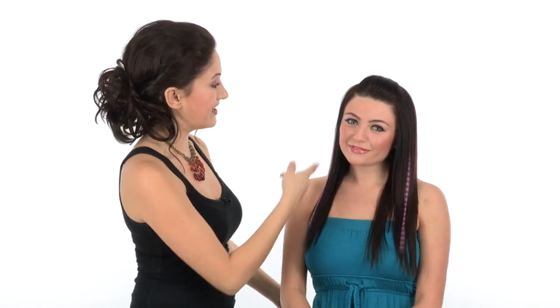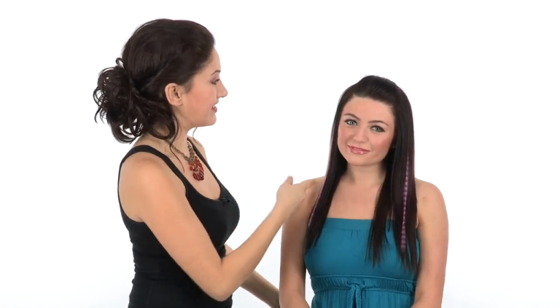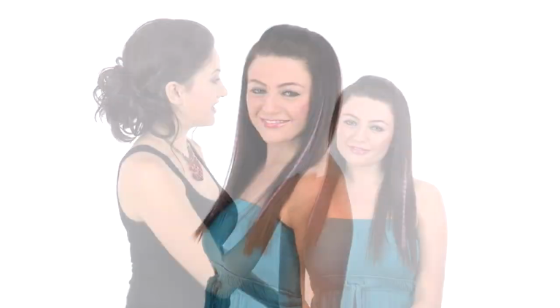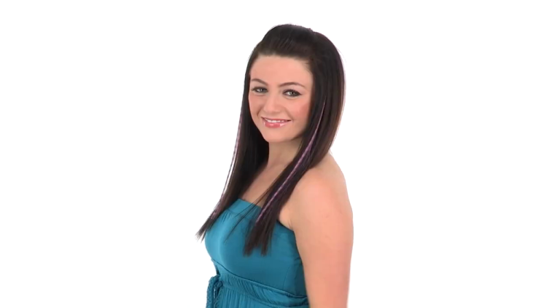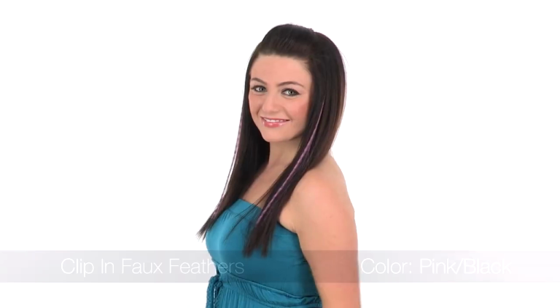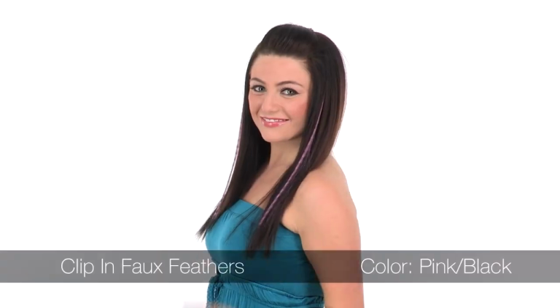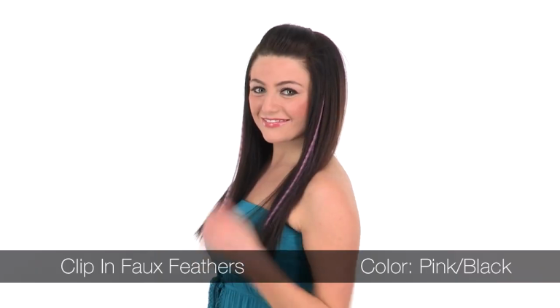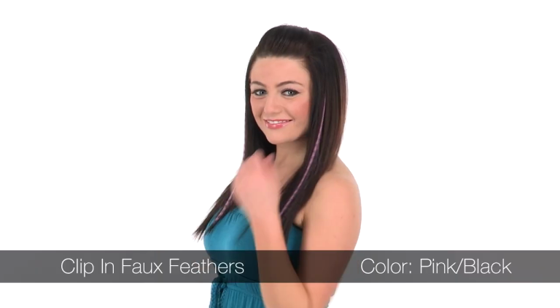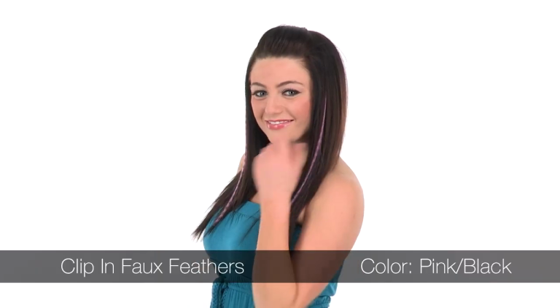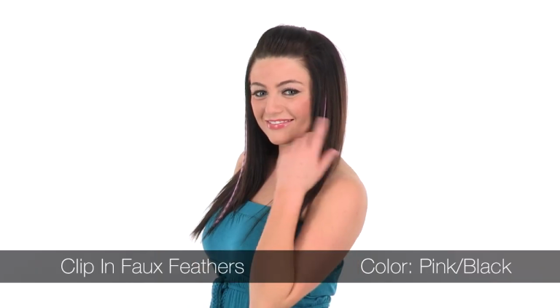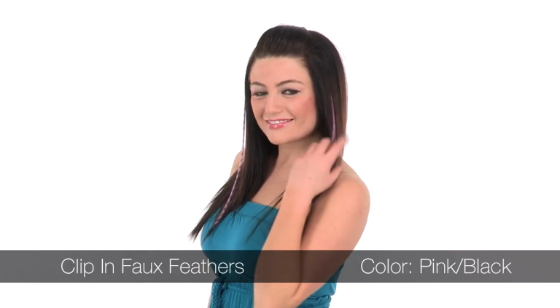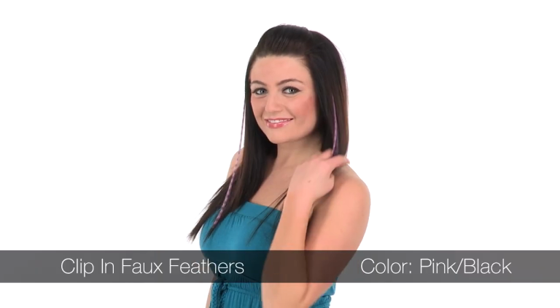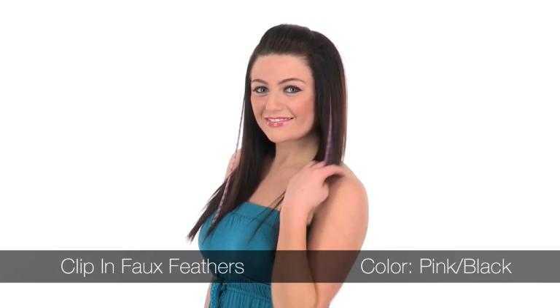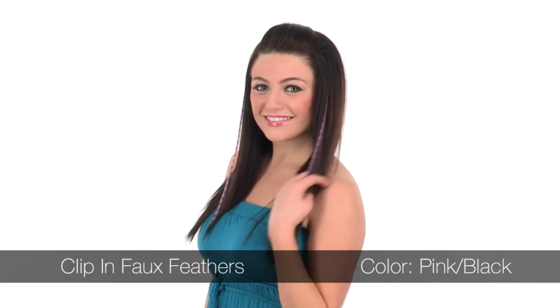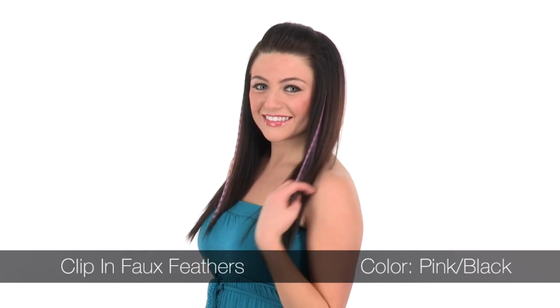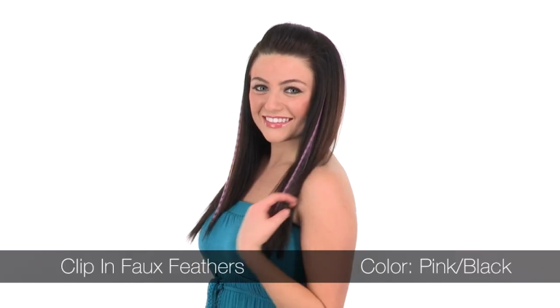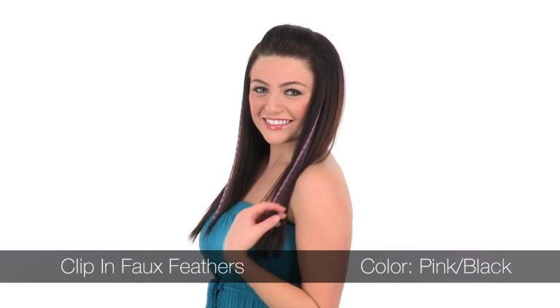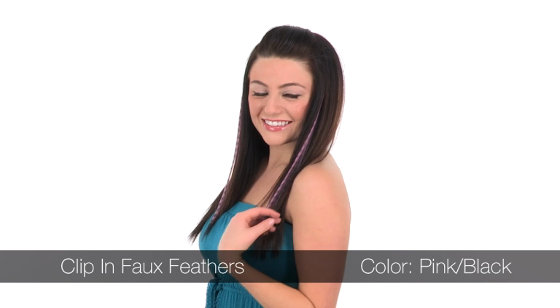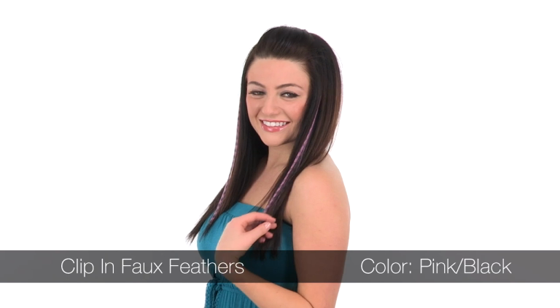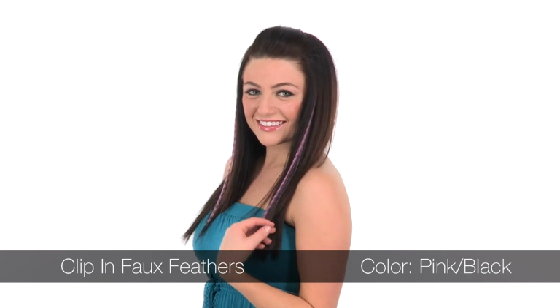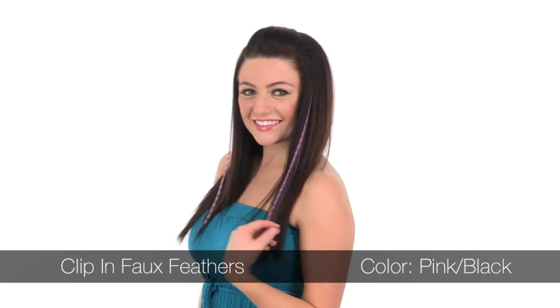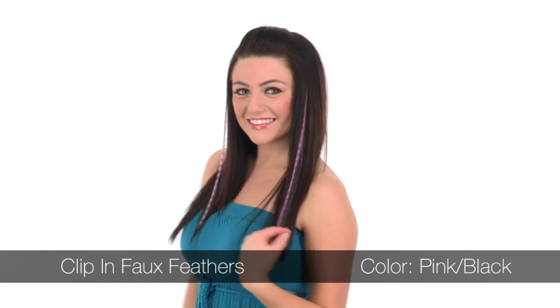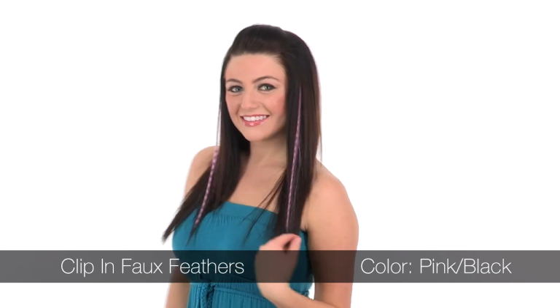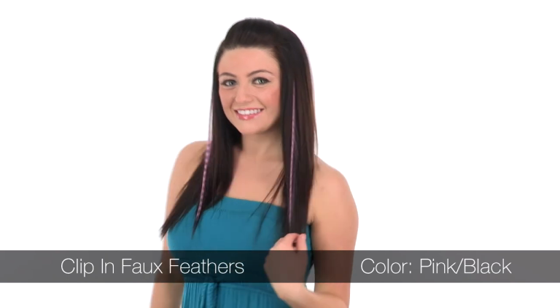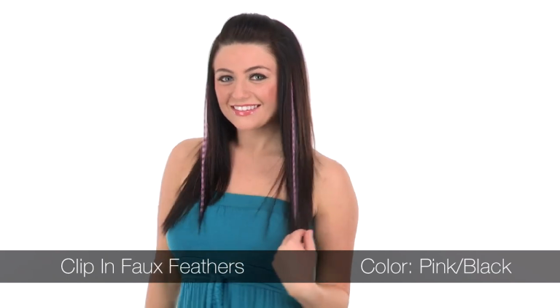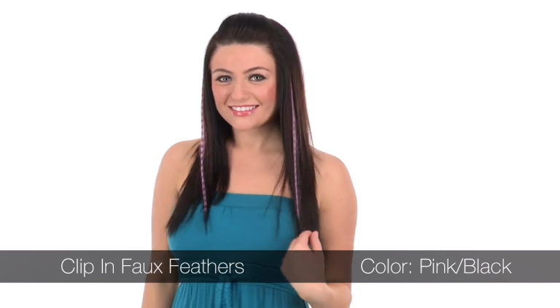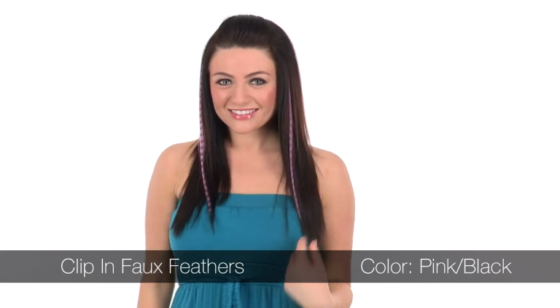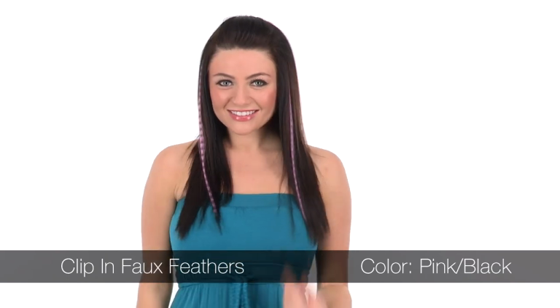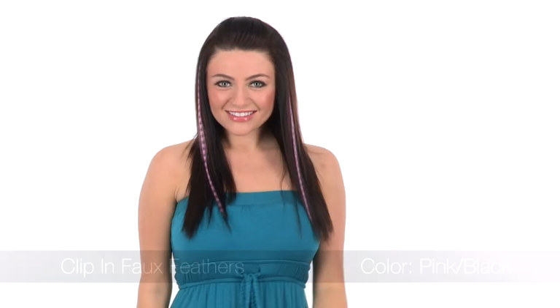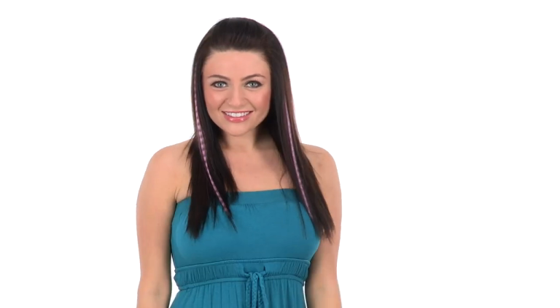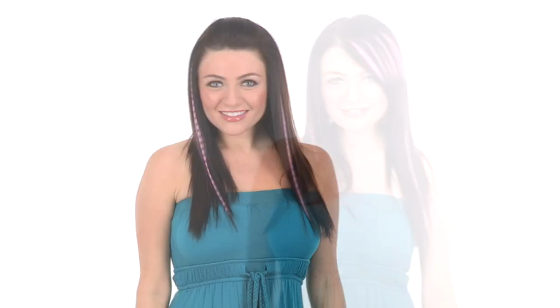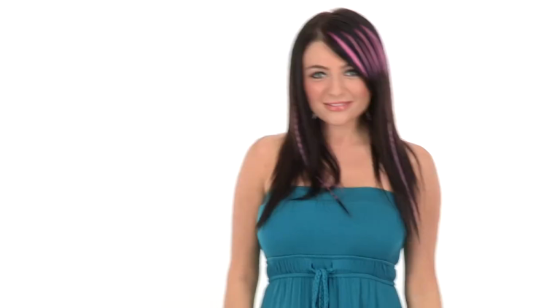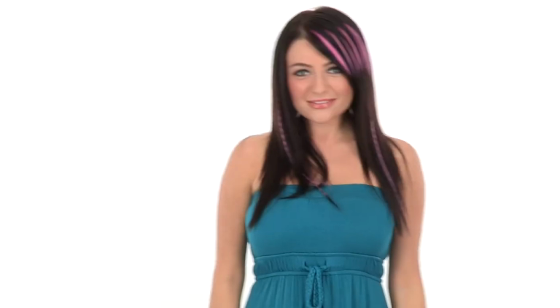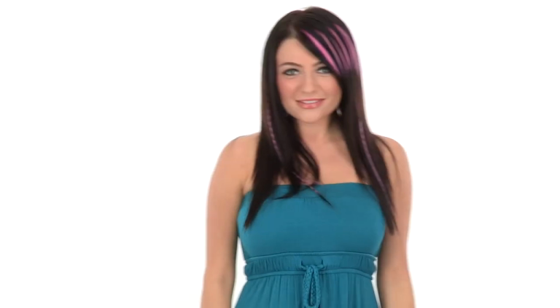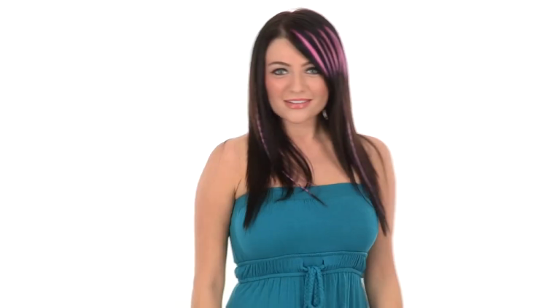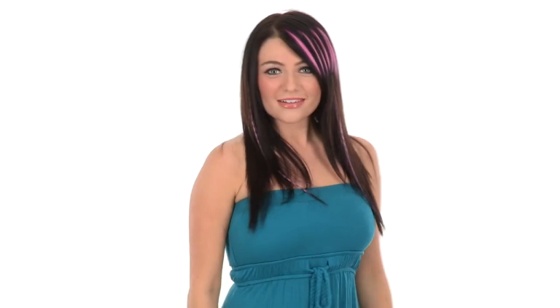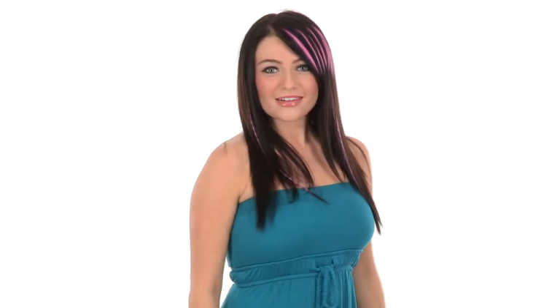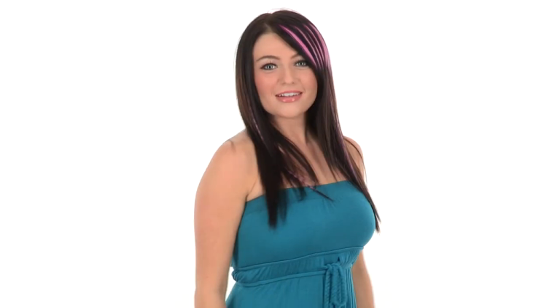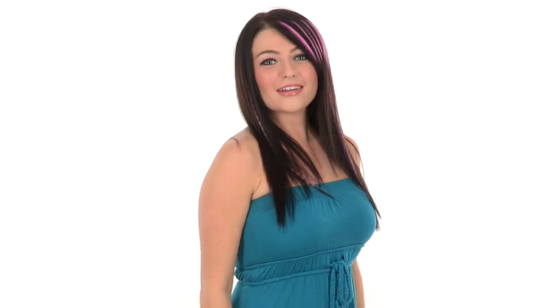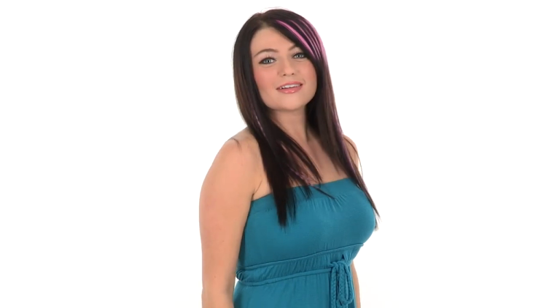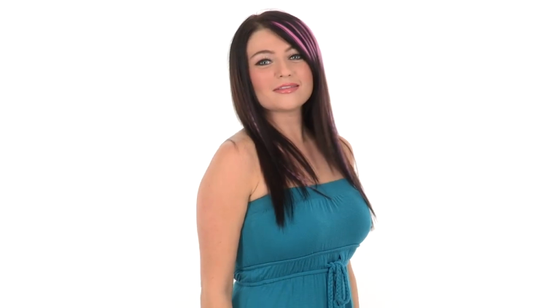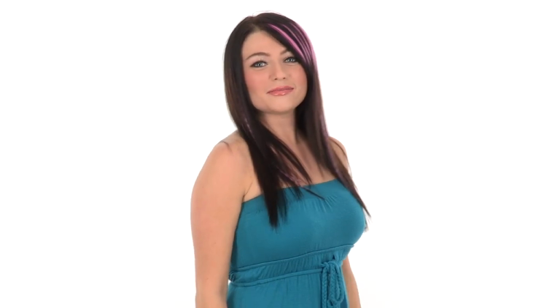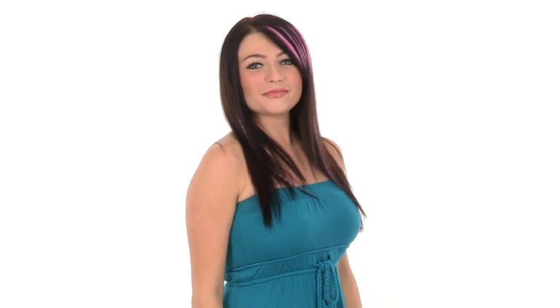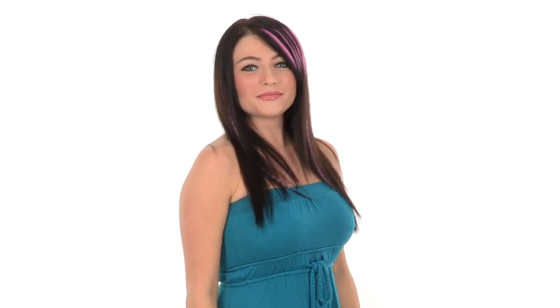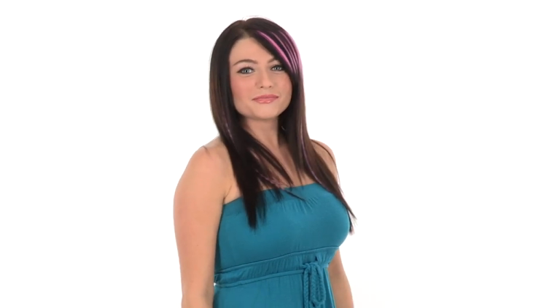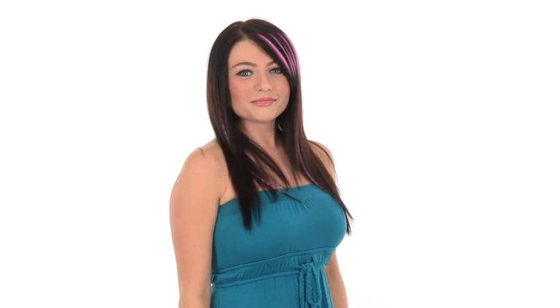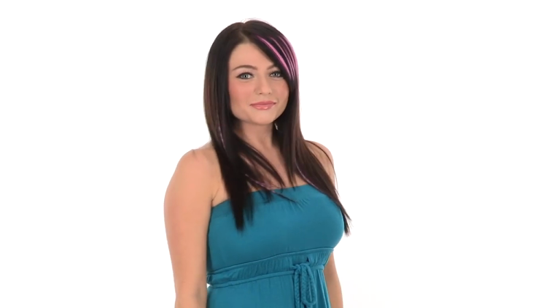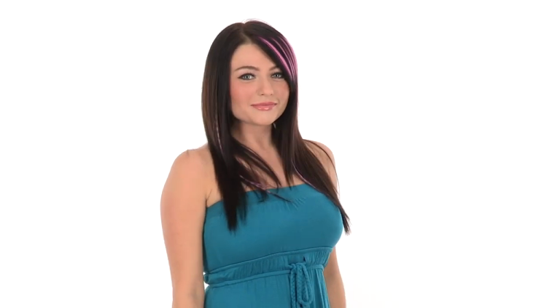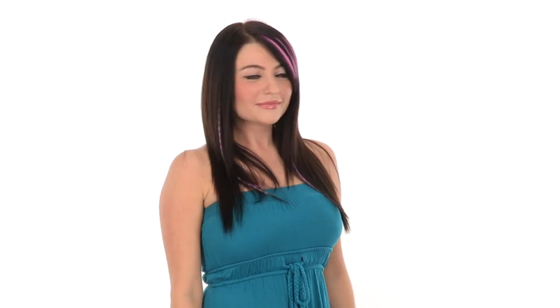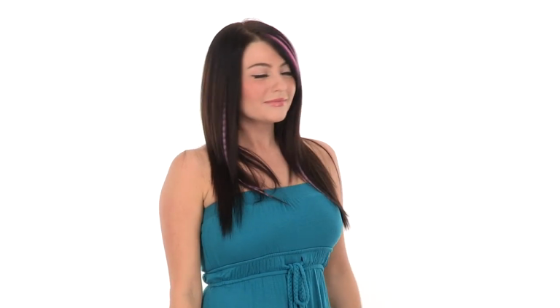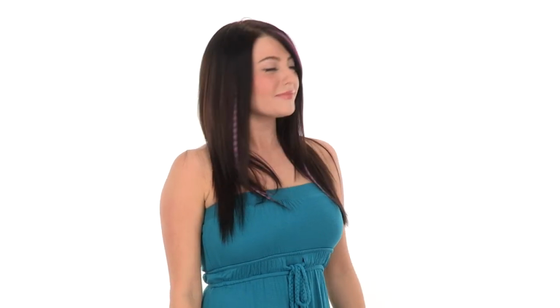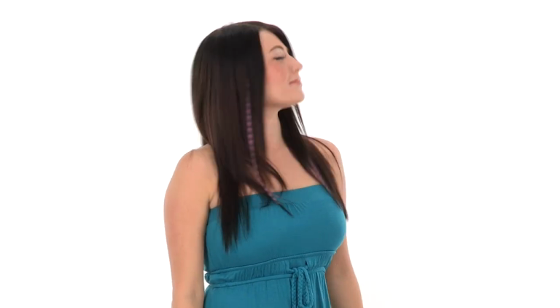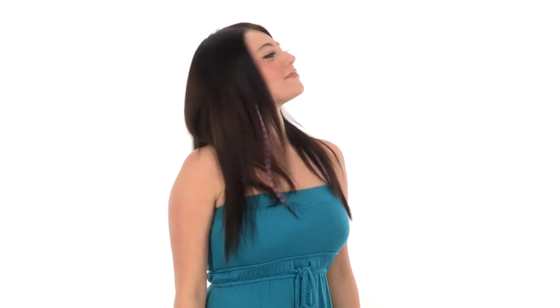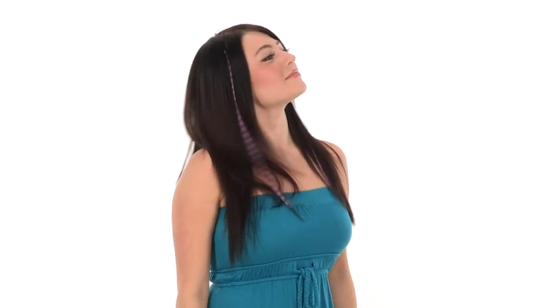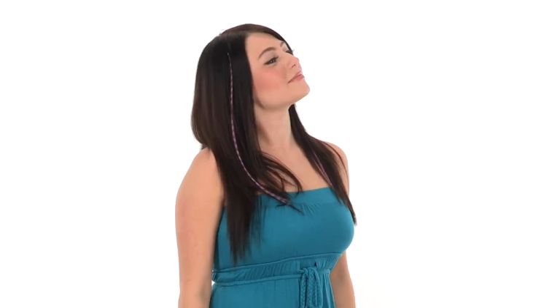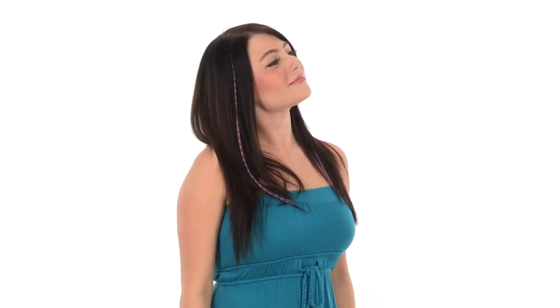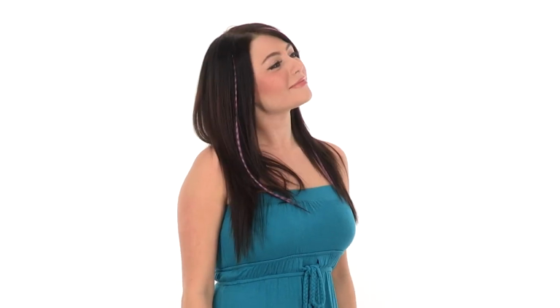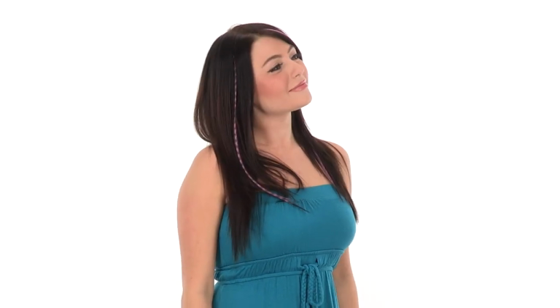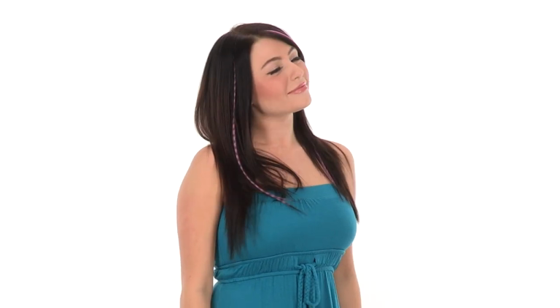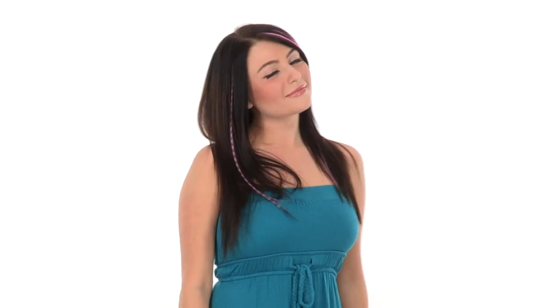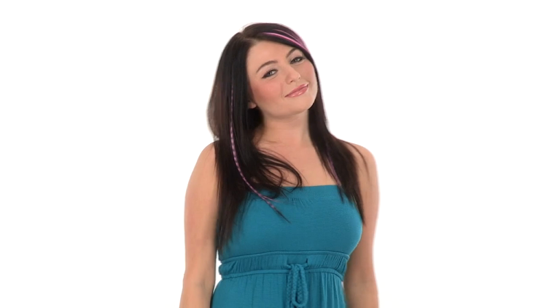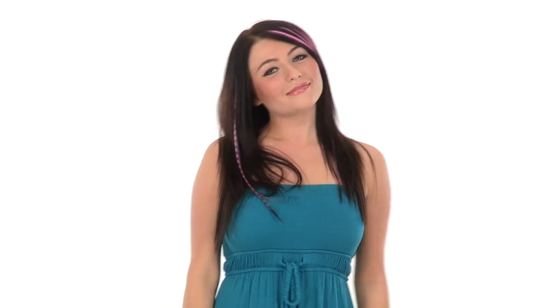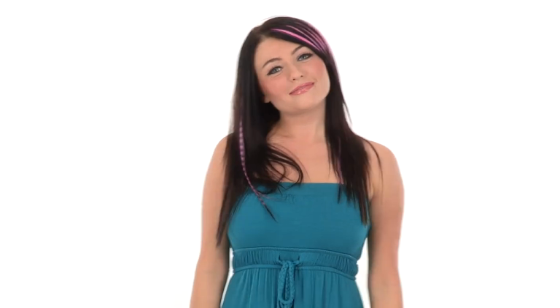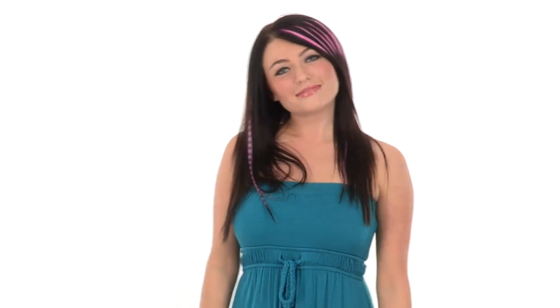They come in lots of fun different colors, and they're fun to mix and match with other Put-On Pieces for a bold, unique, and bright look.